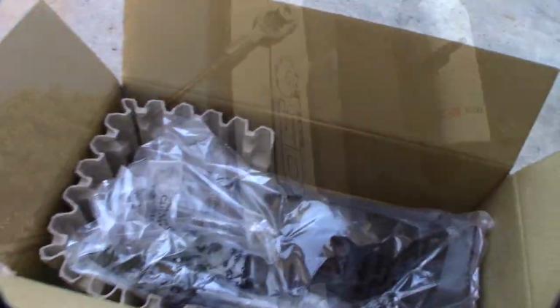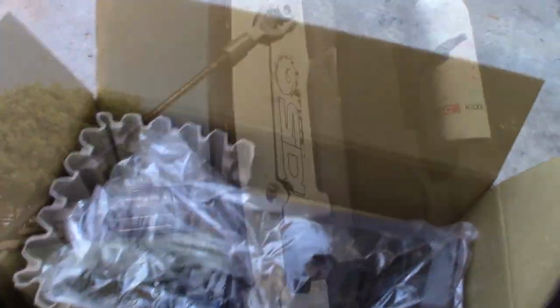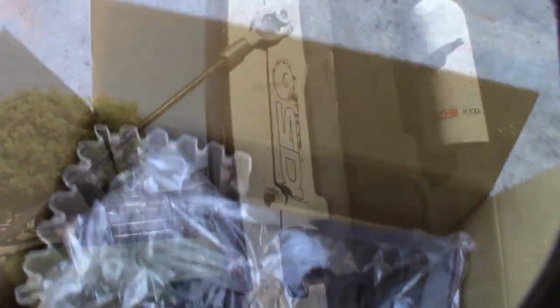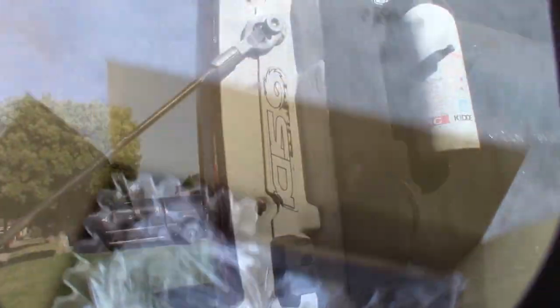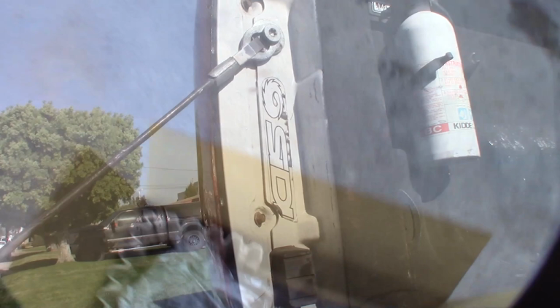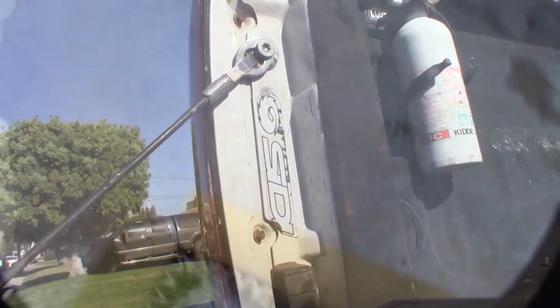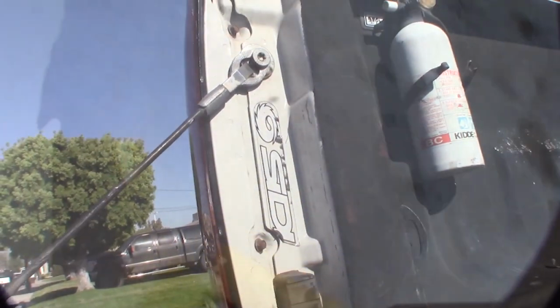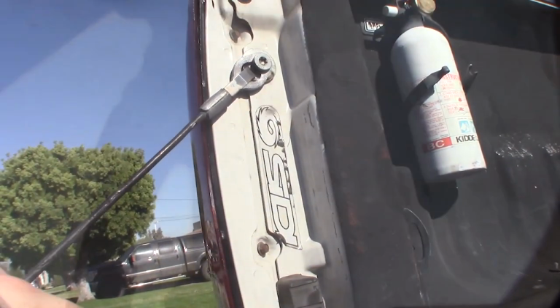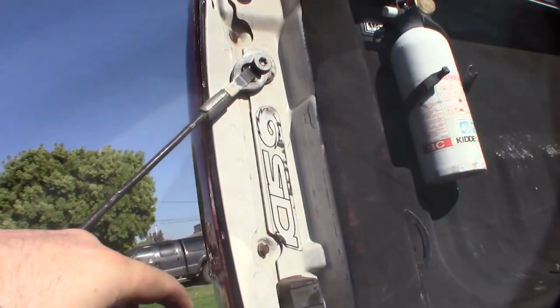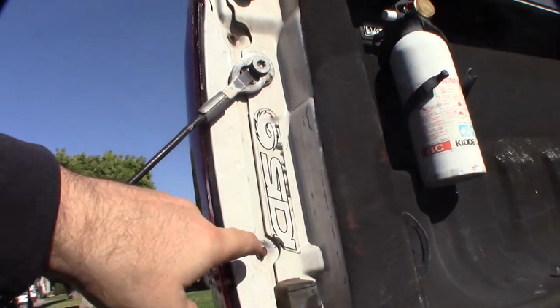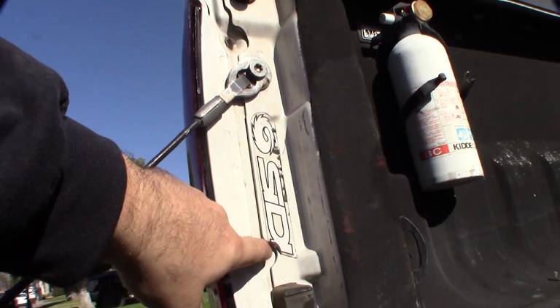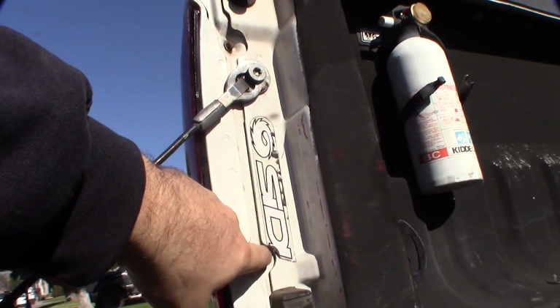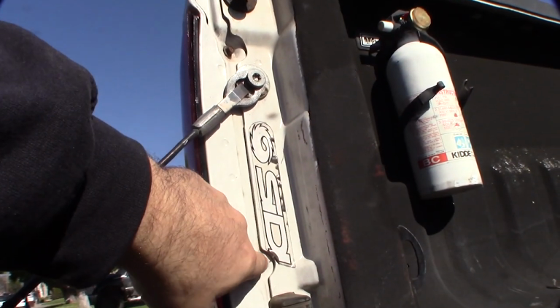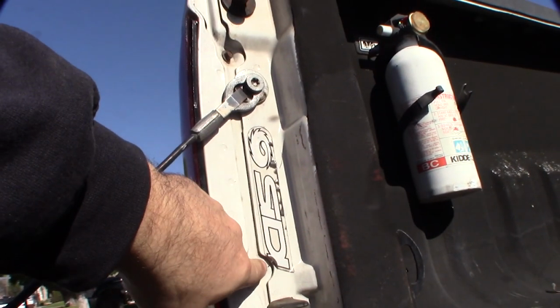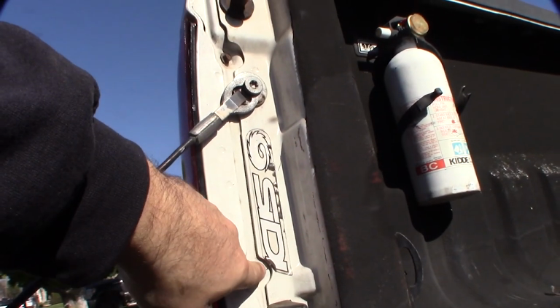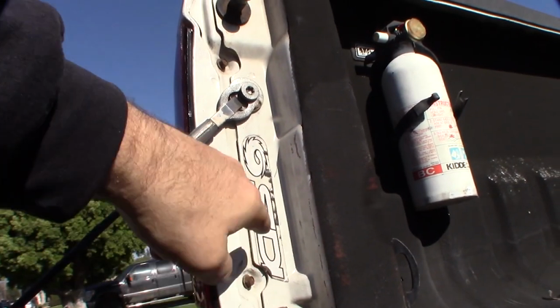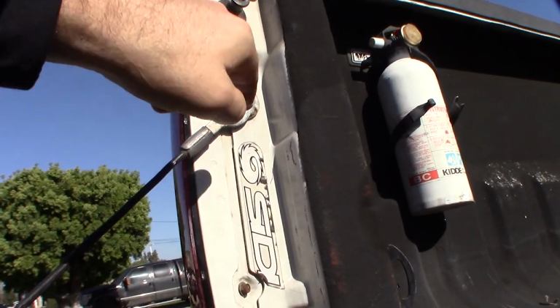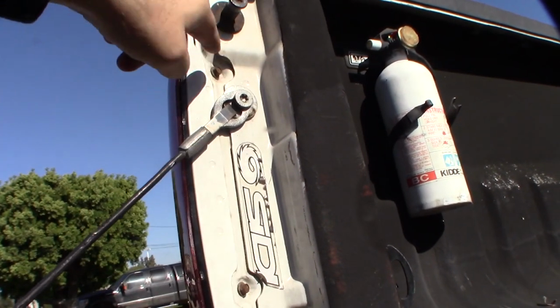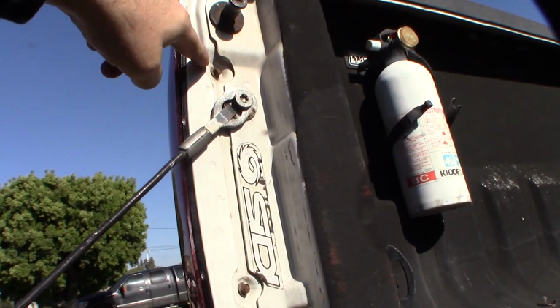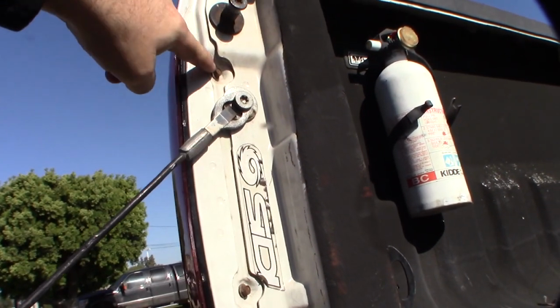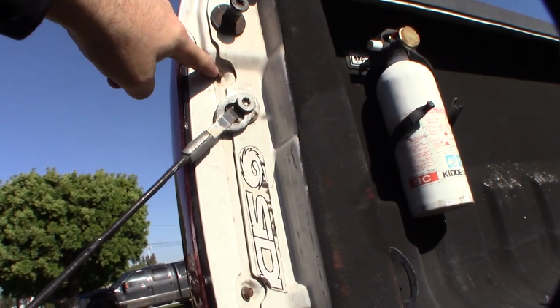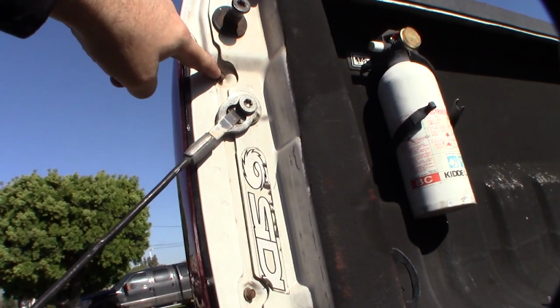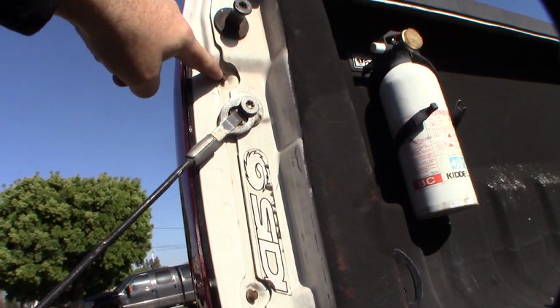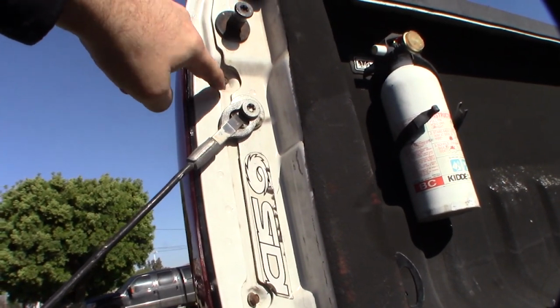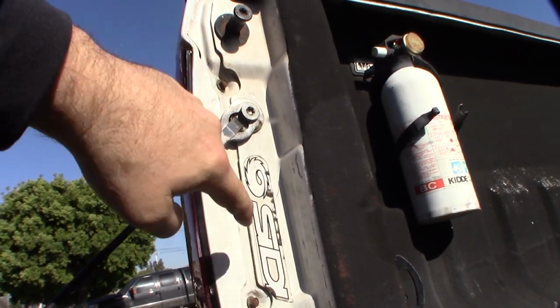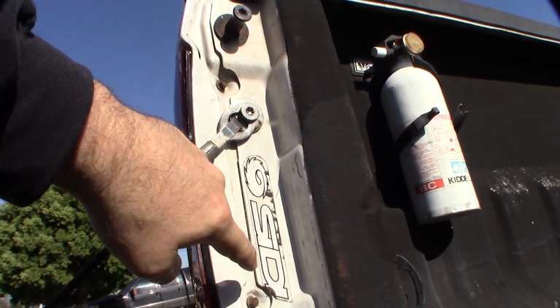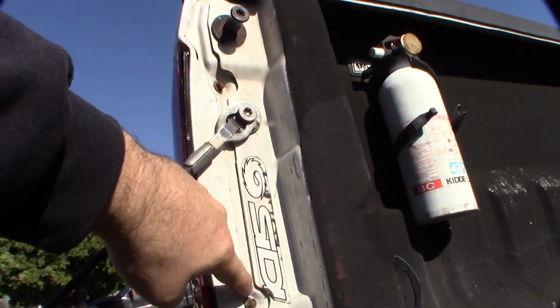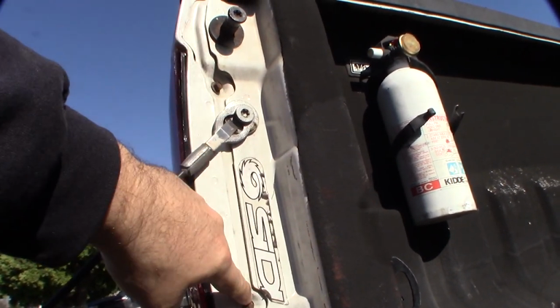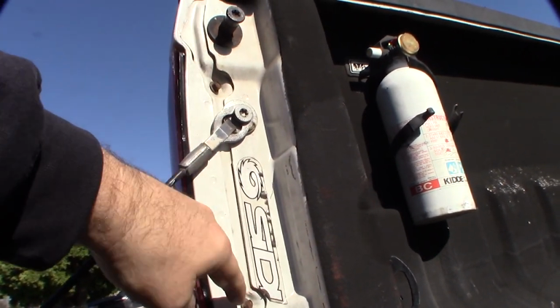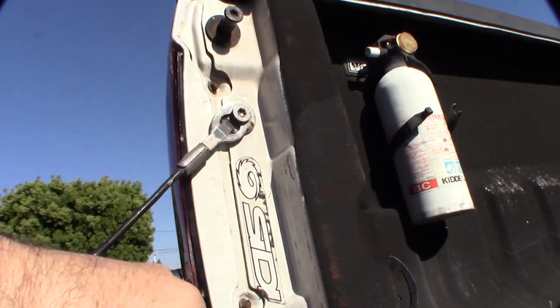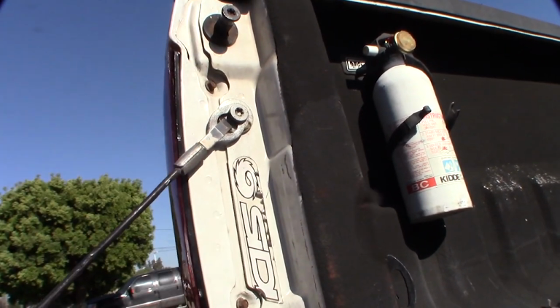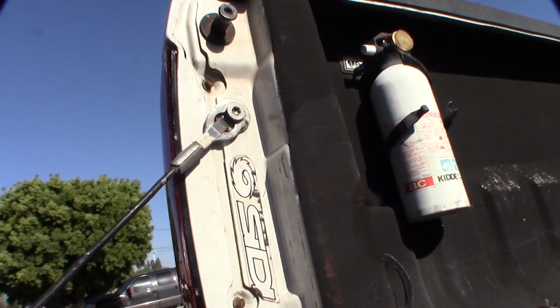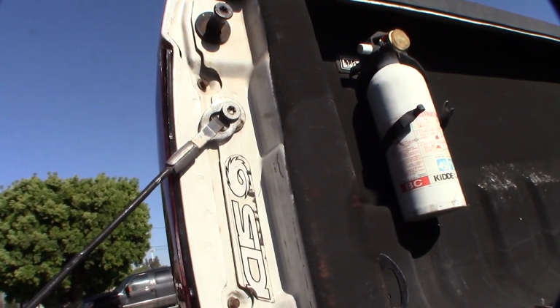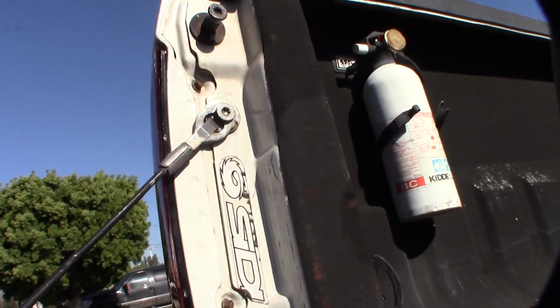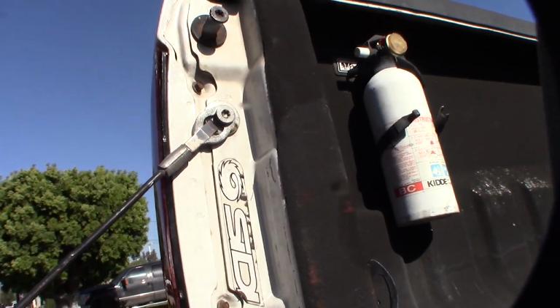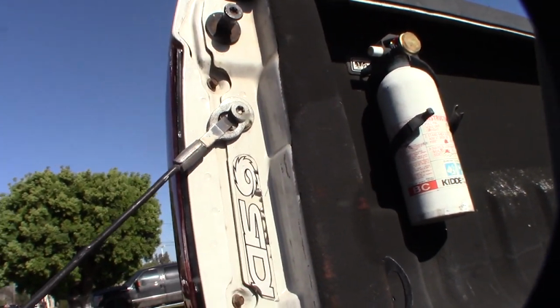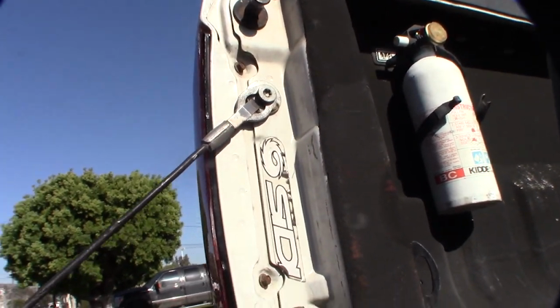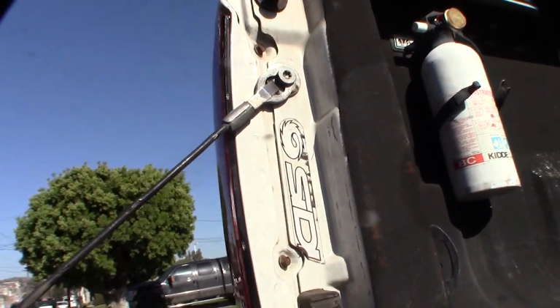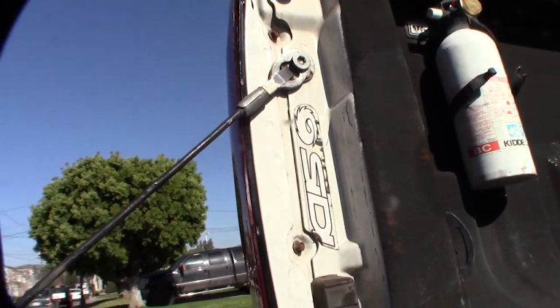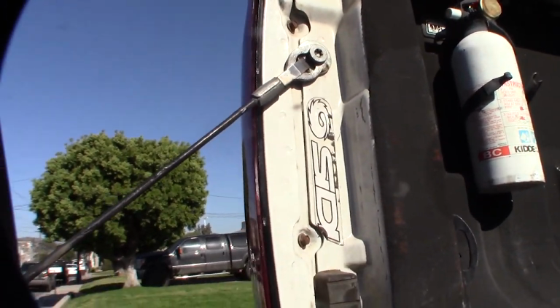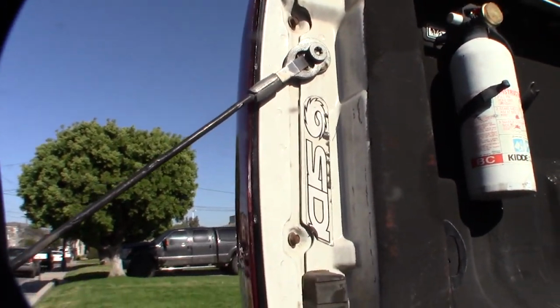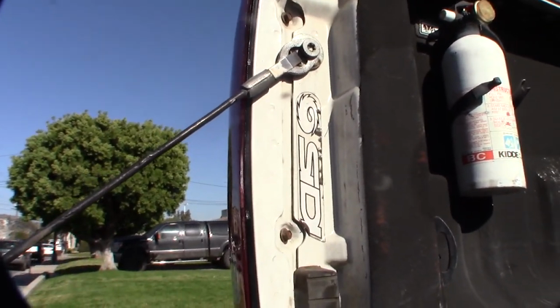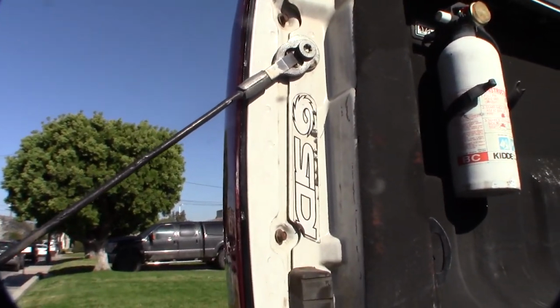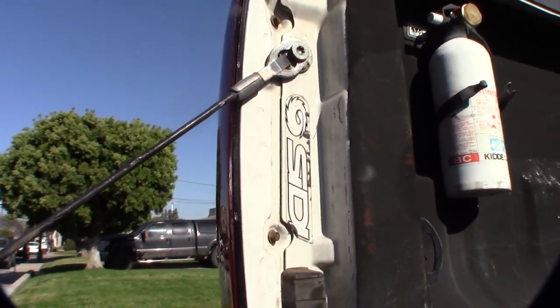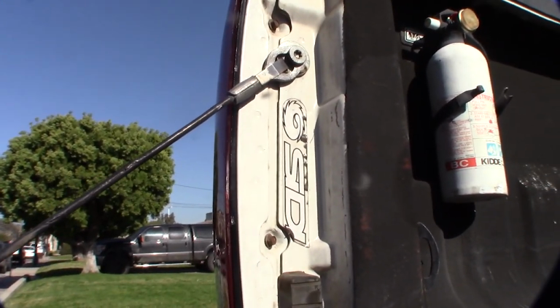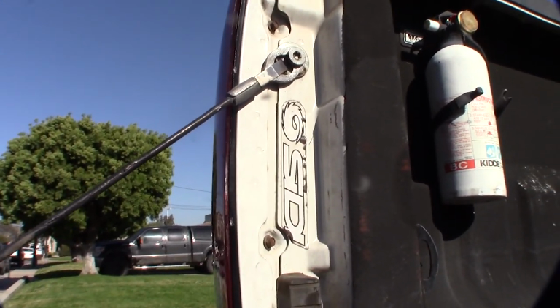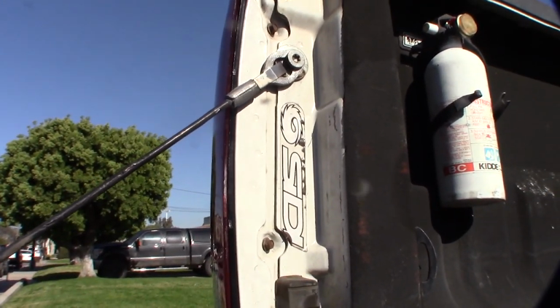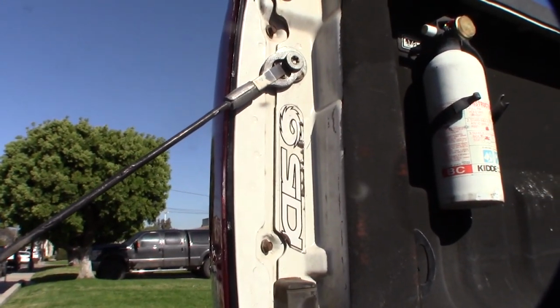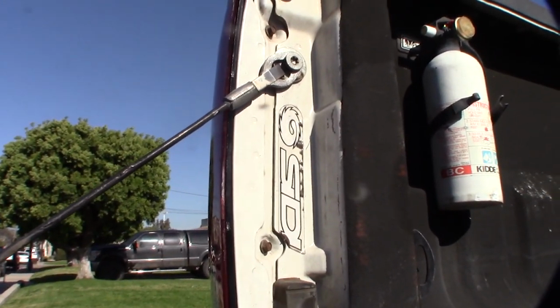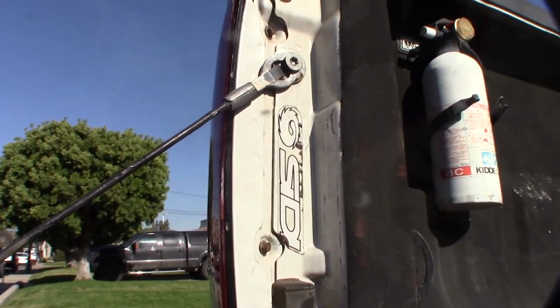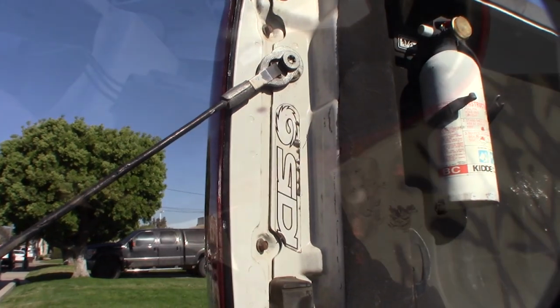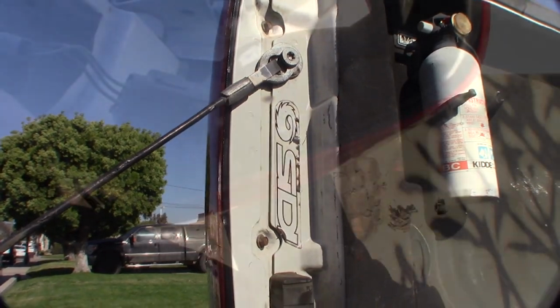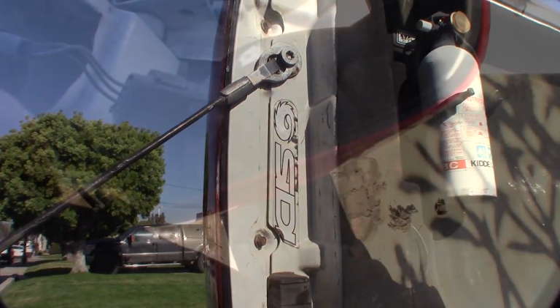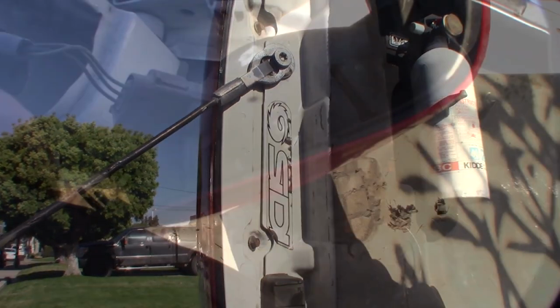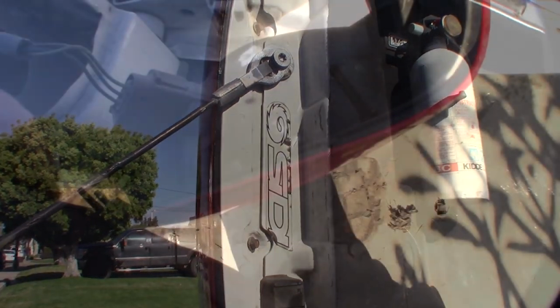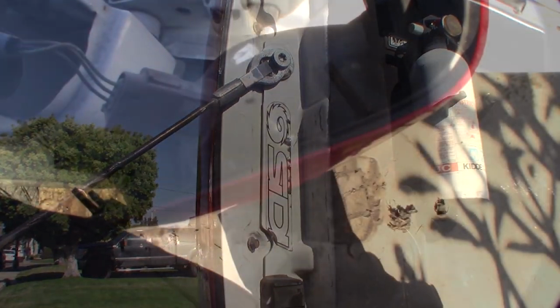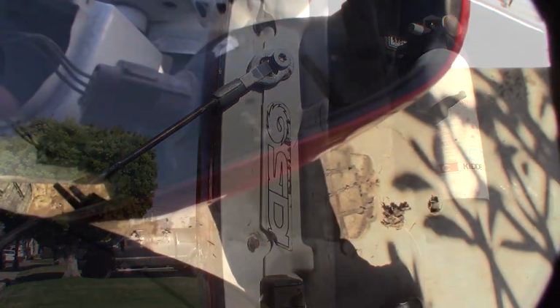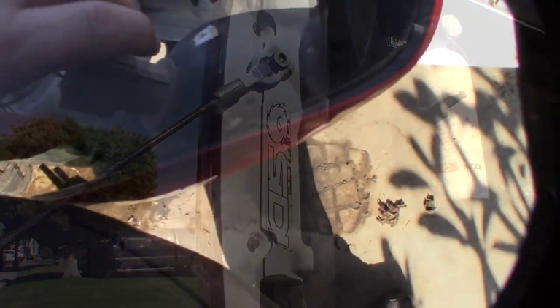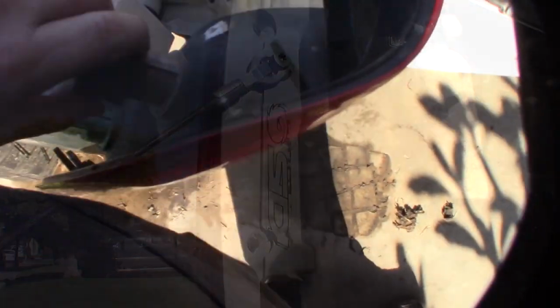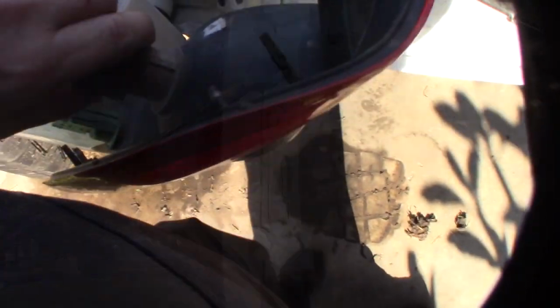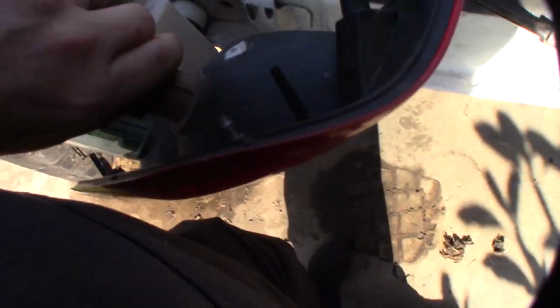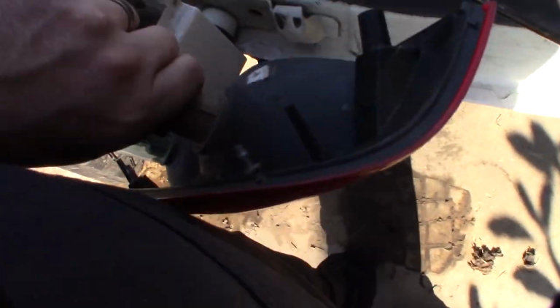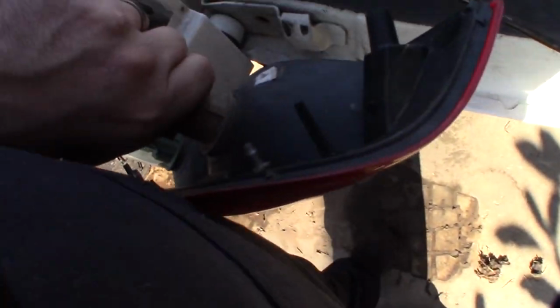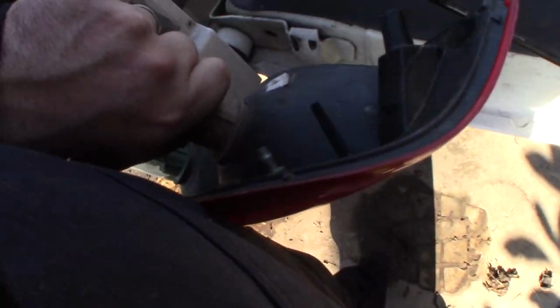Alright, to take the tail light off, it's just two screws right here — and that's it. They're 8mm. Alright, that just pops off.